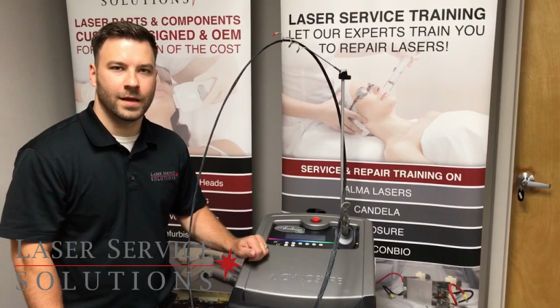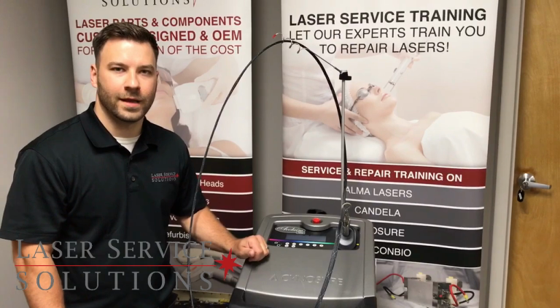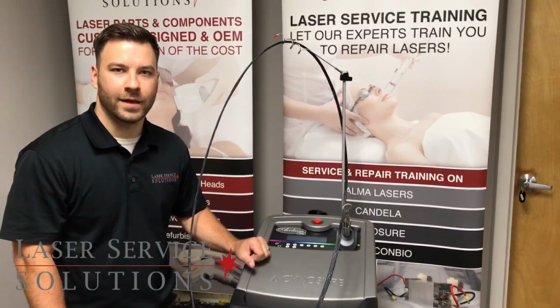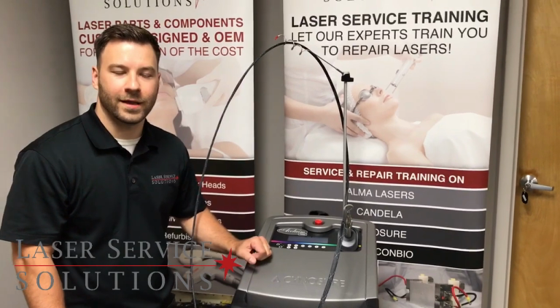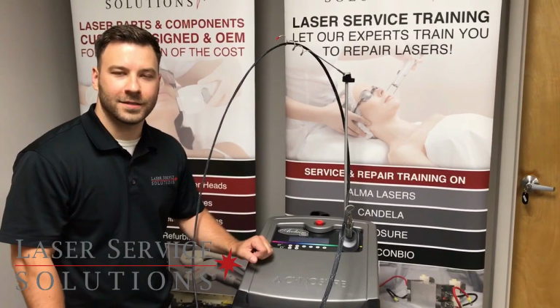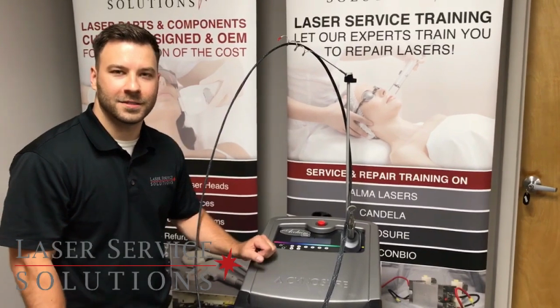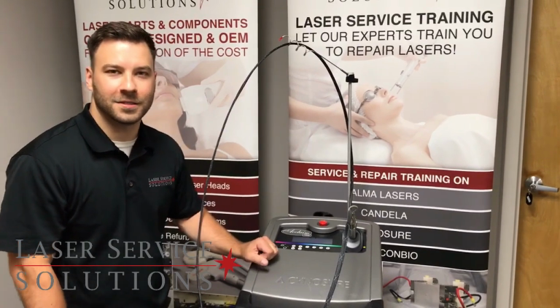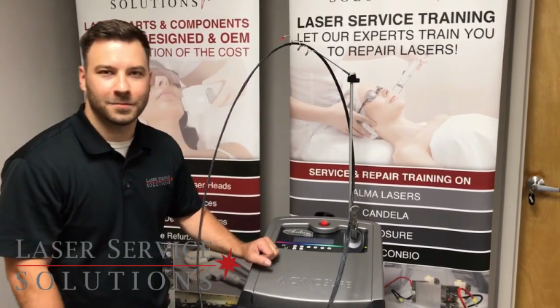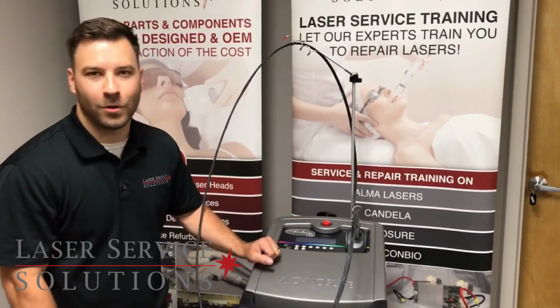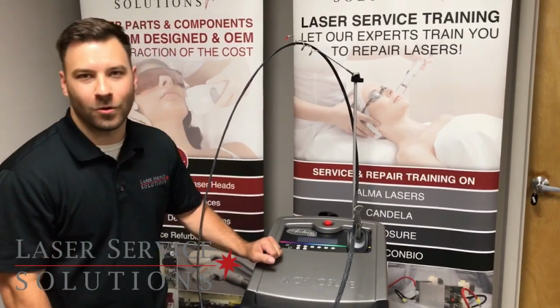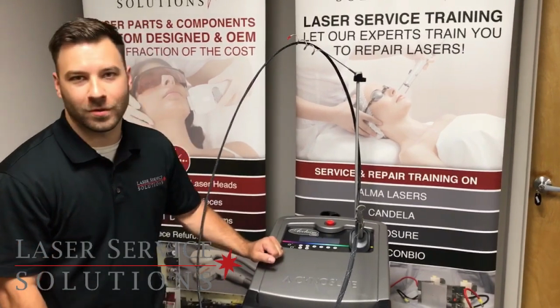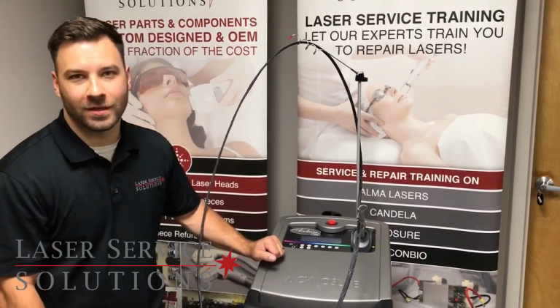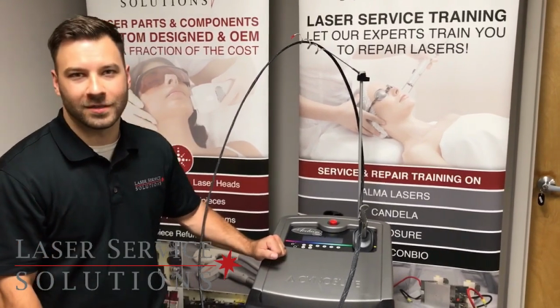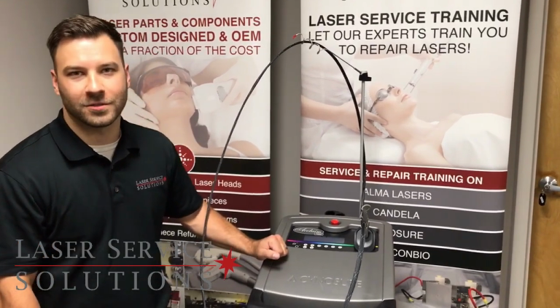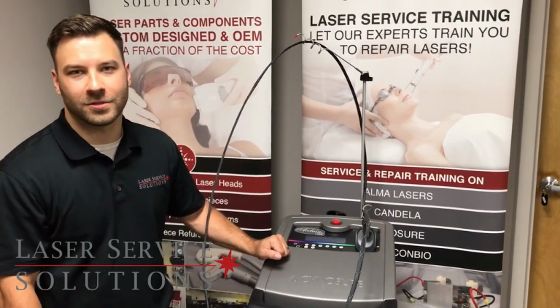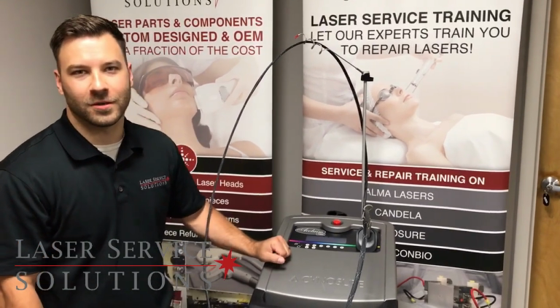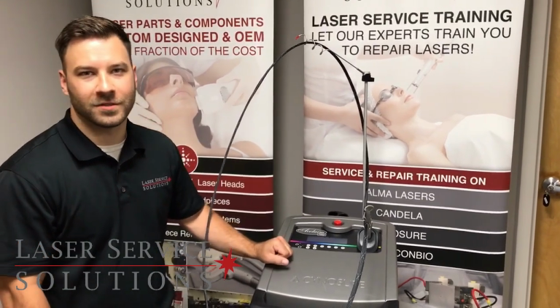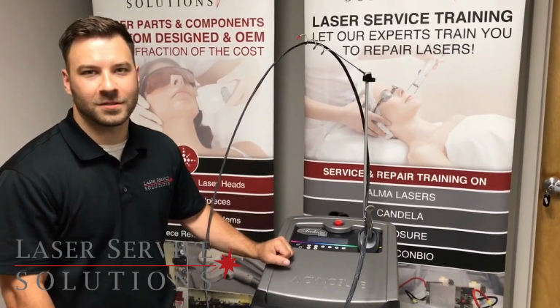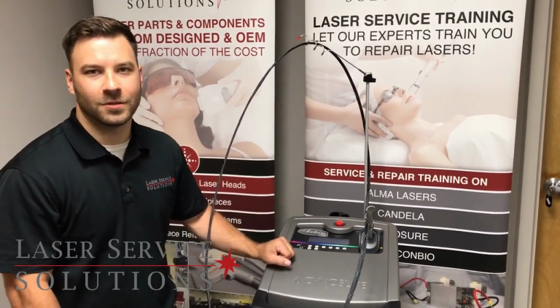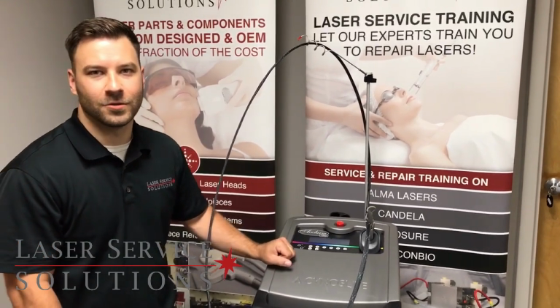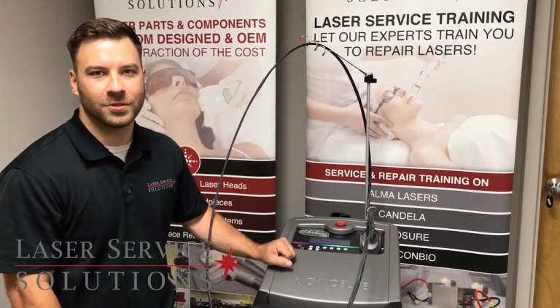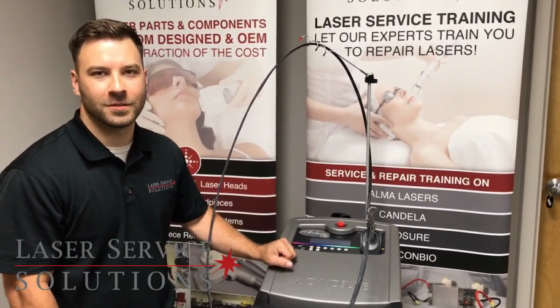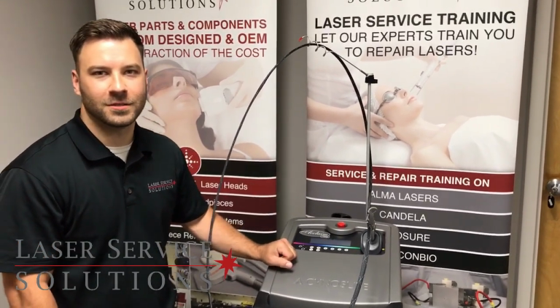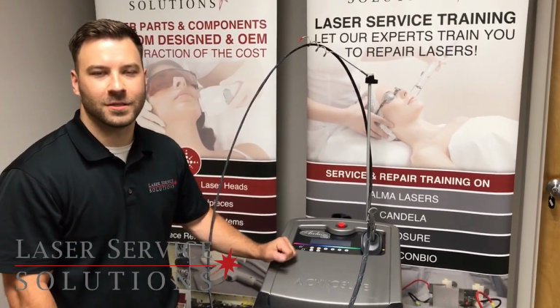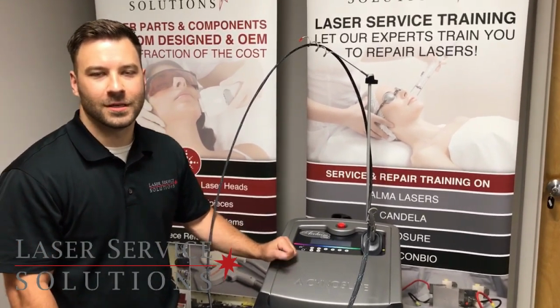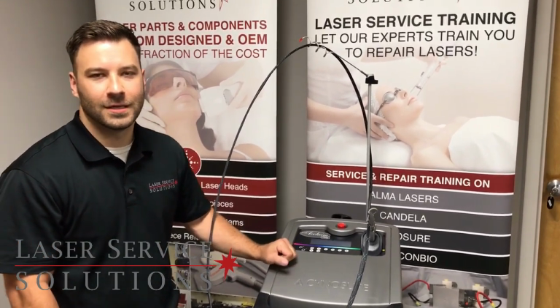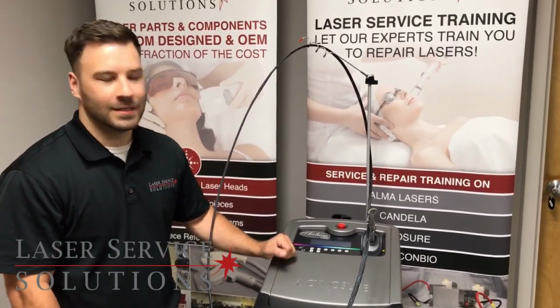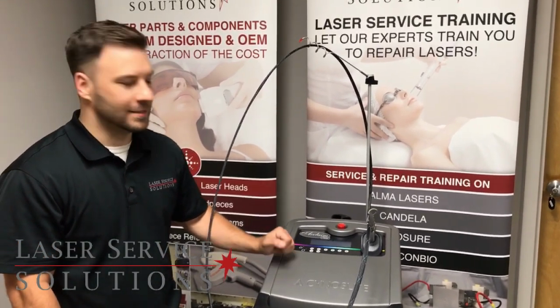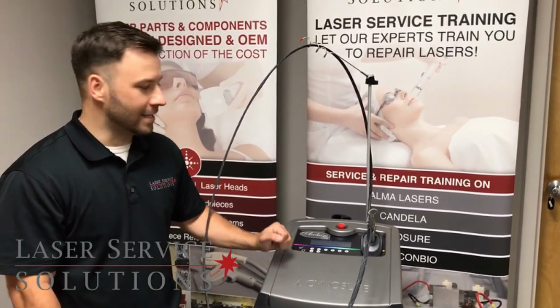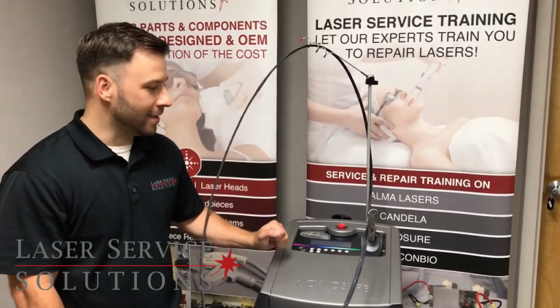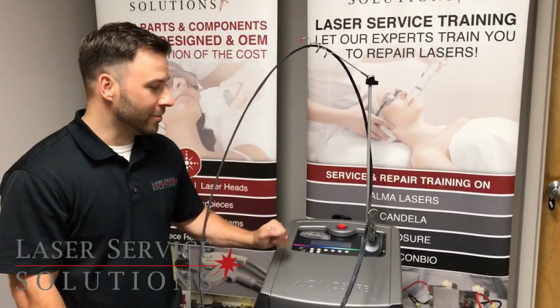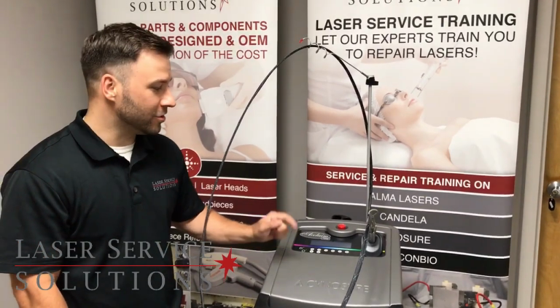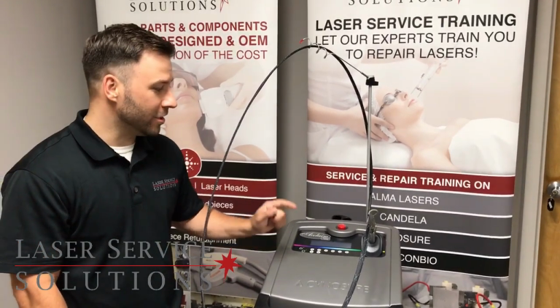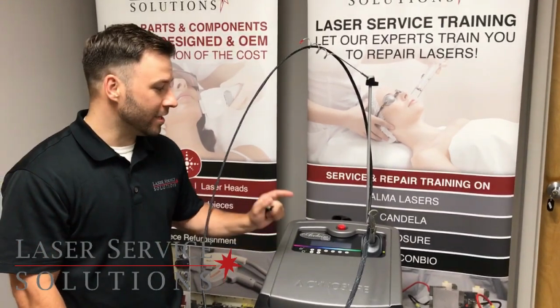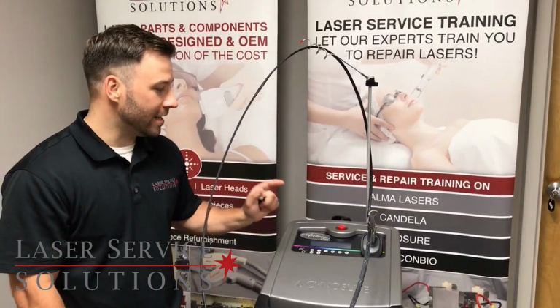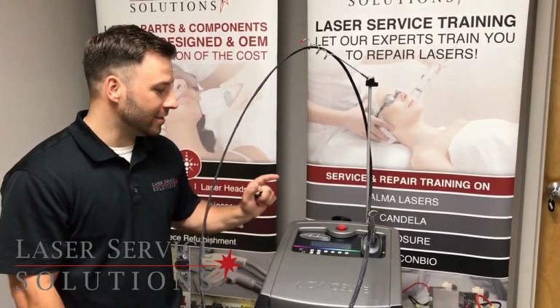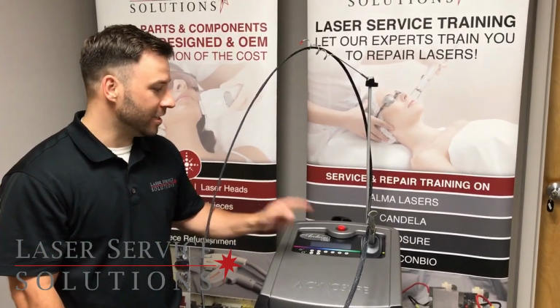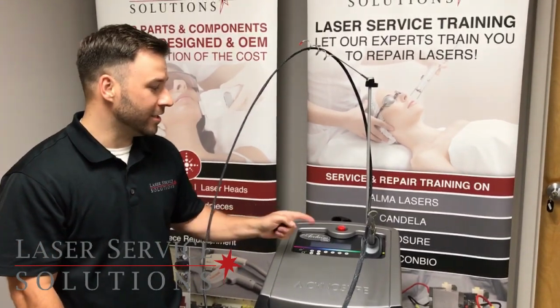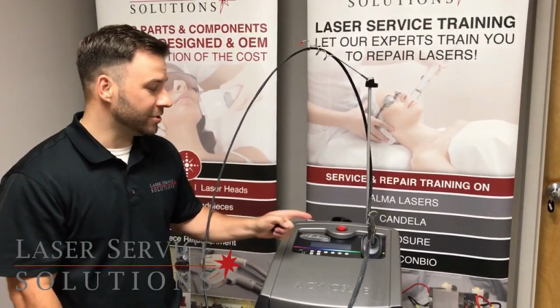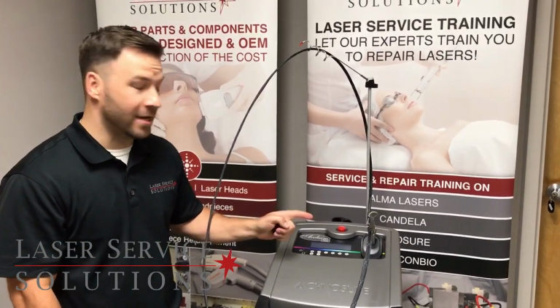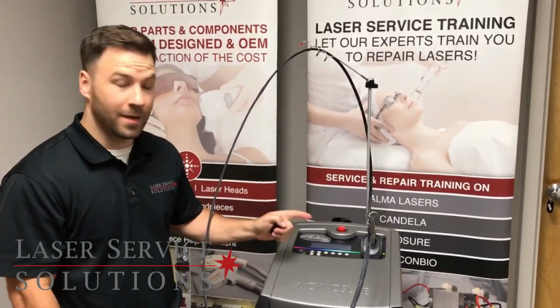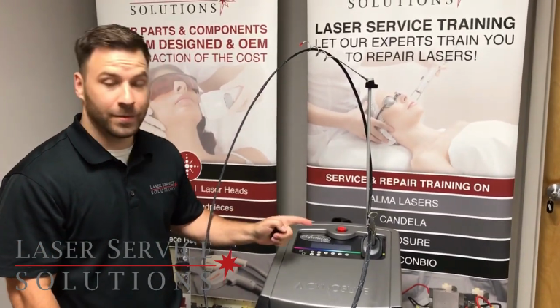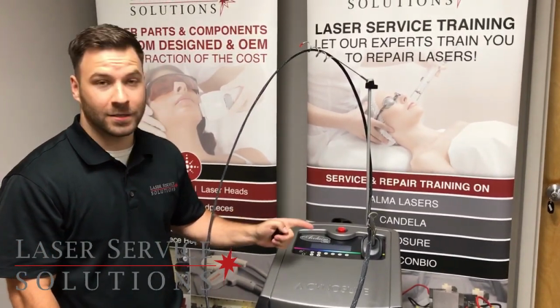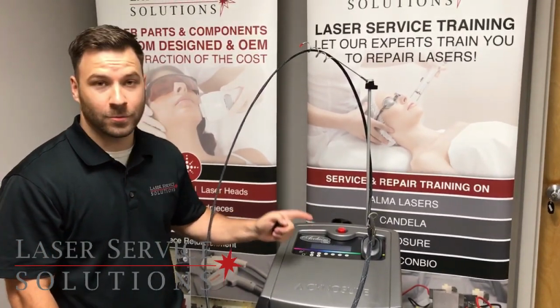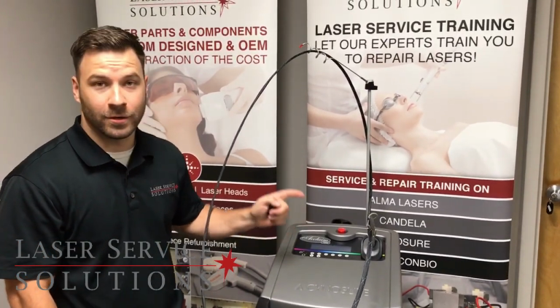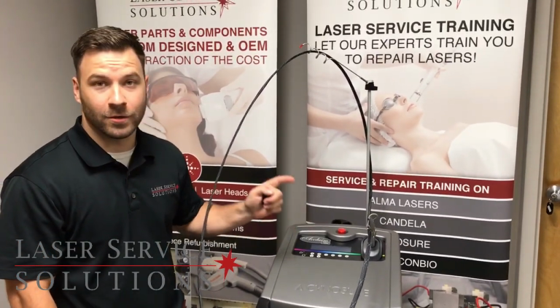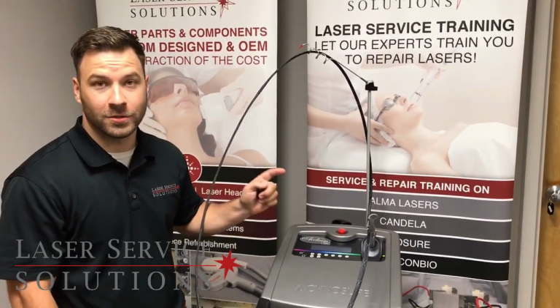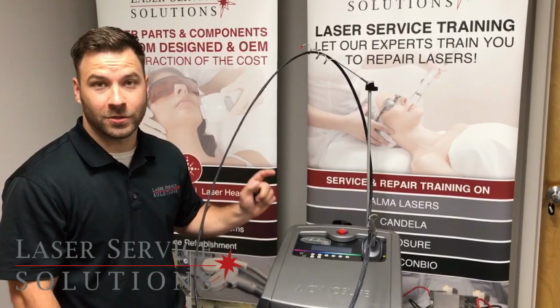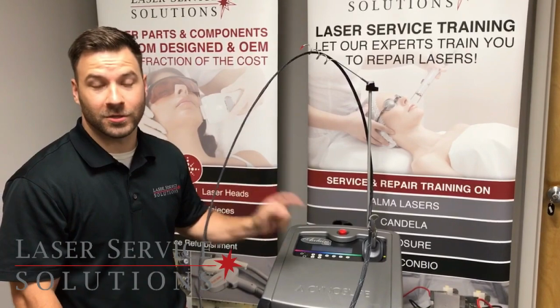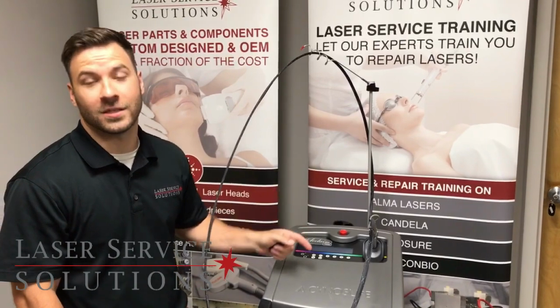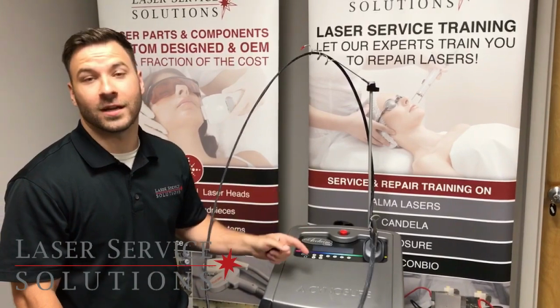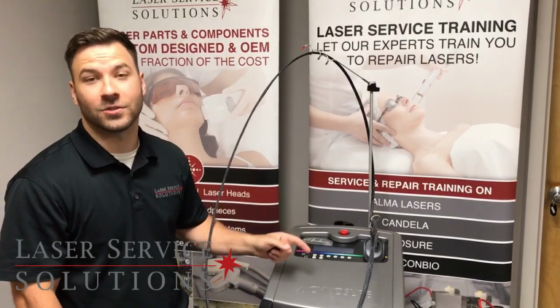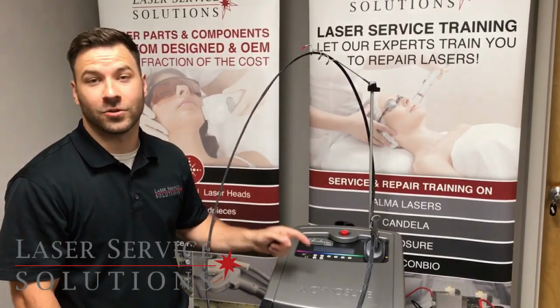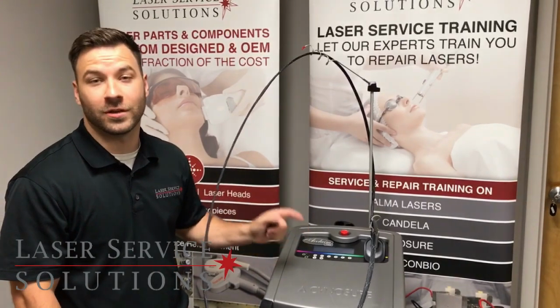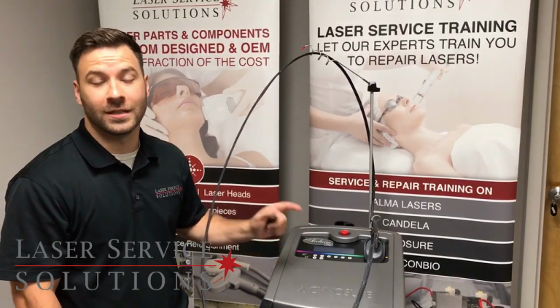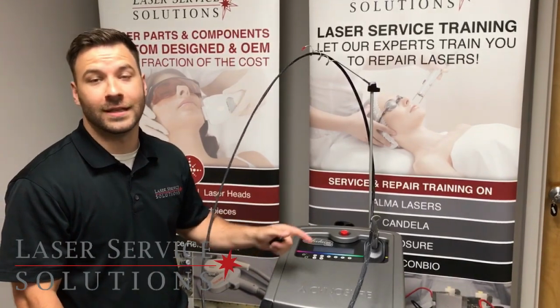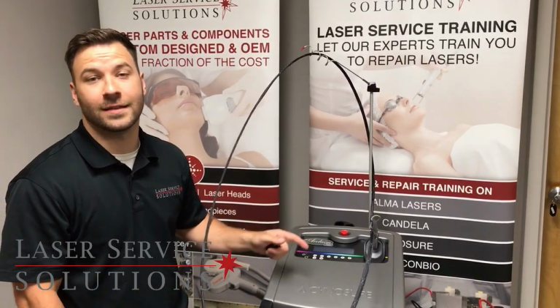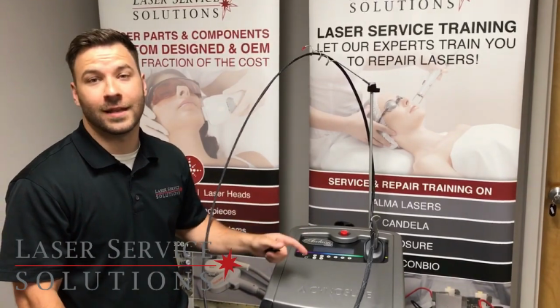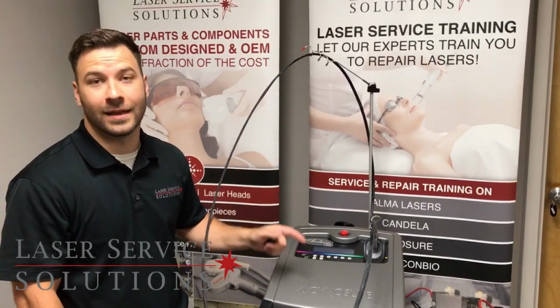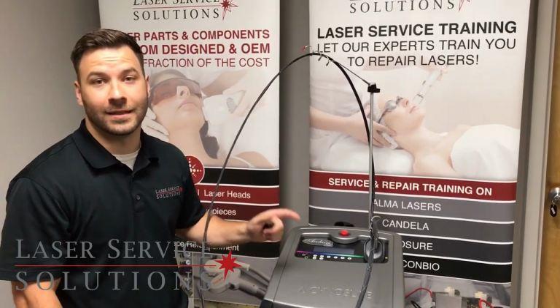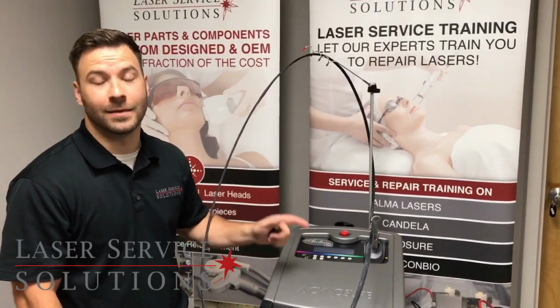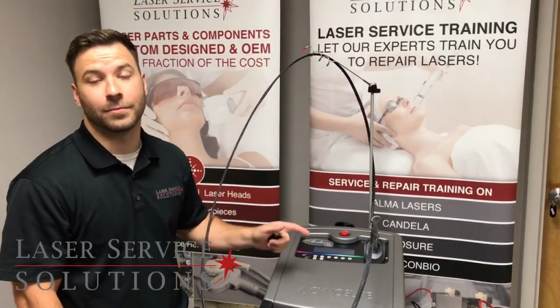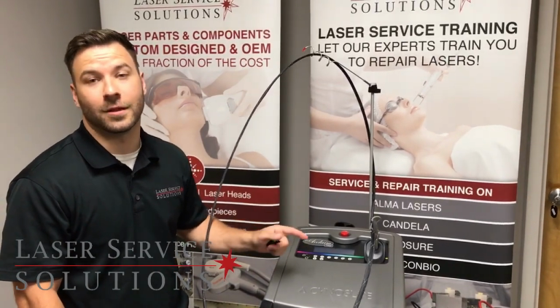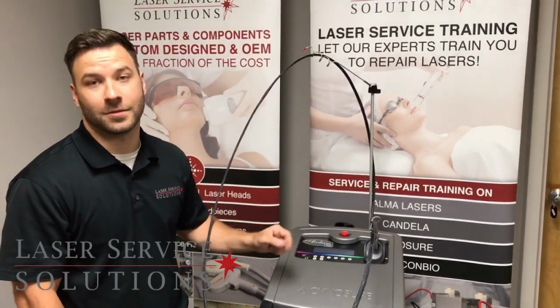Hey guys, this is Paul with Laser Service Solutions. Today I'm going to show you how to change your handpiece windows on your Sinusure Elite and Elite Plus.